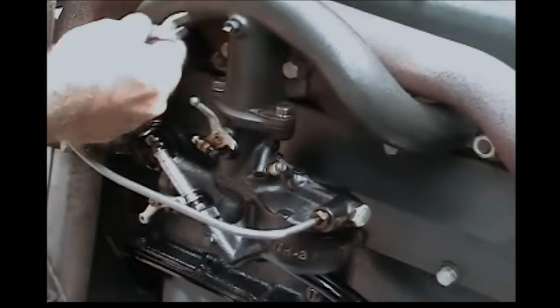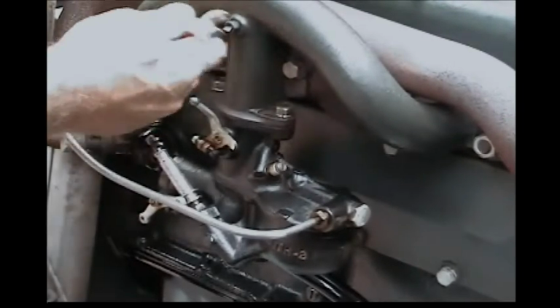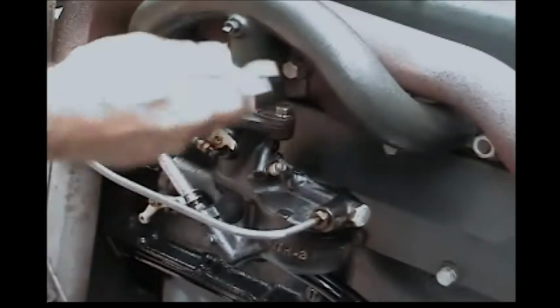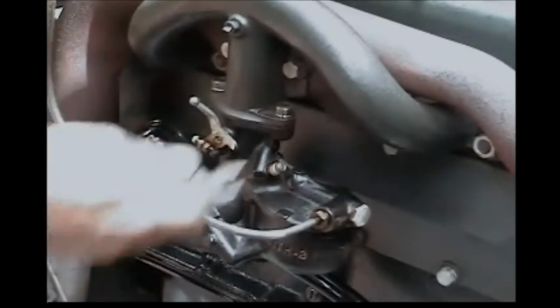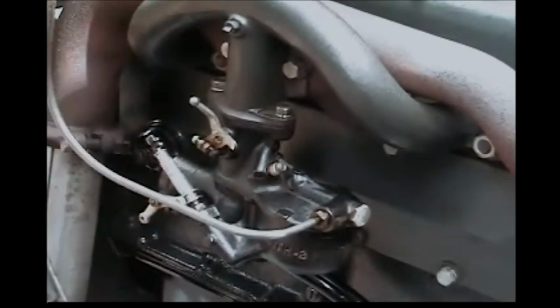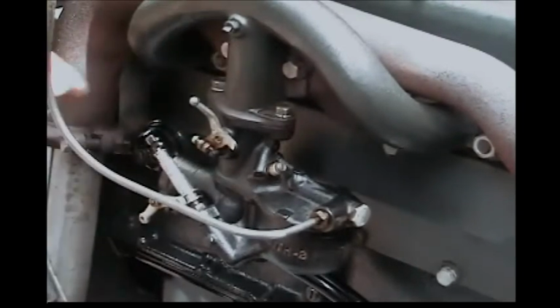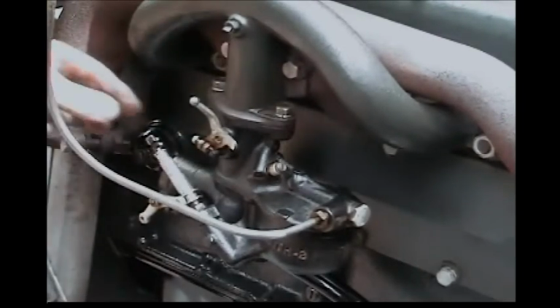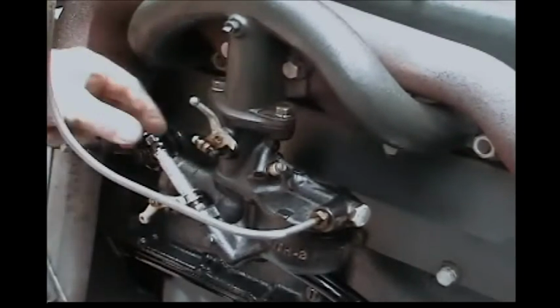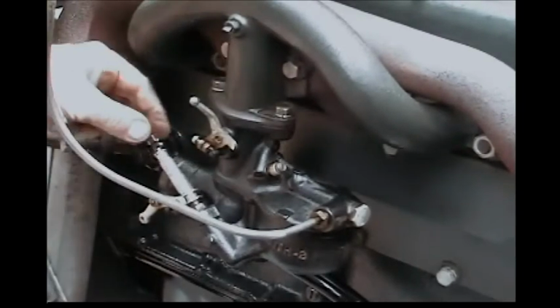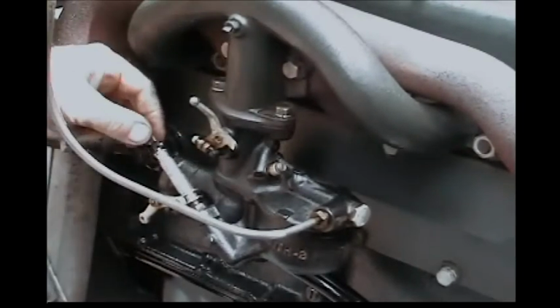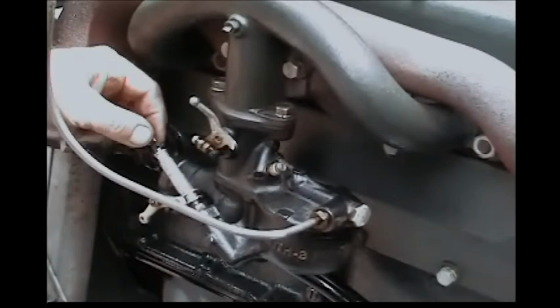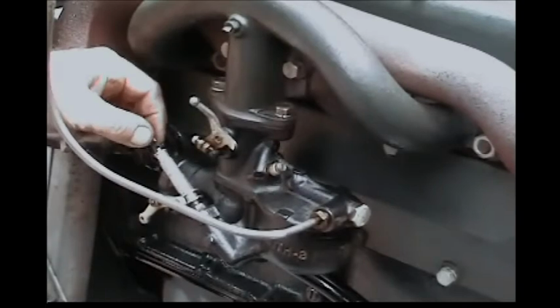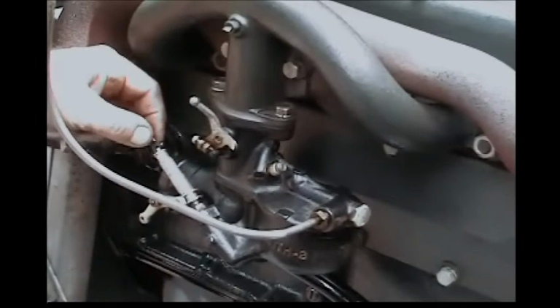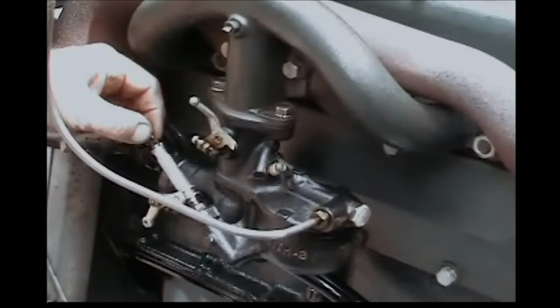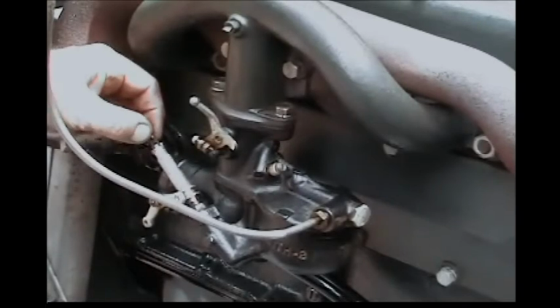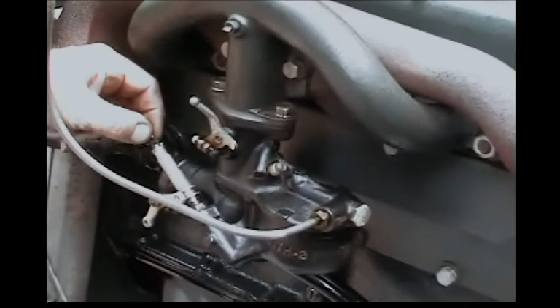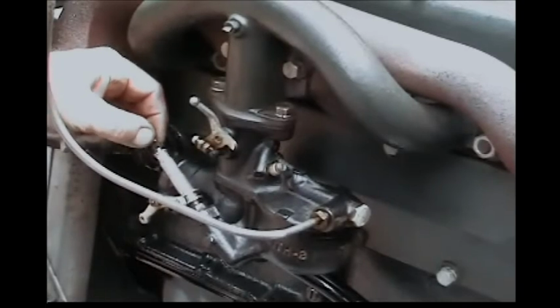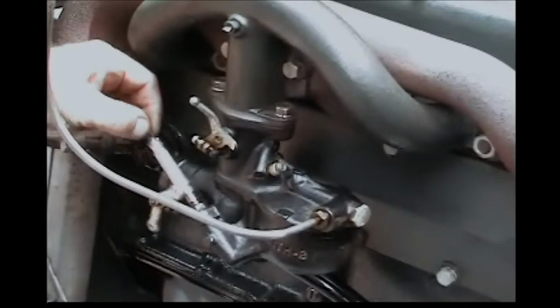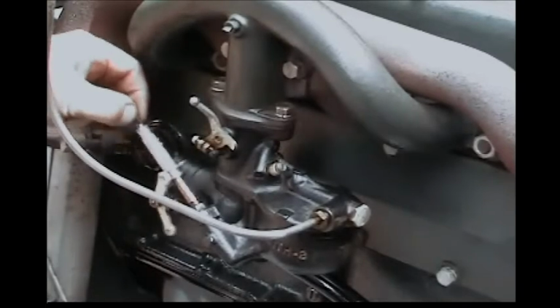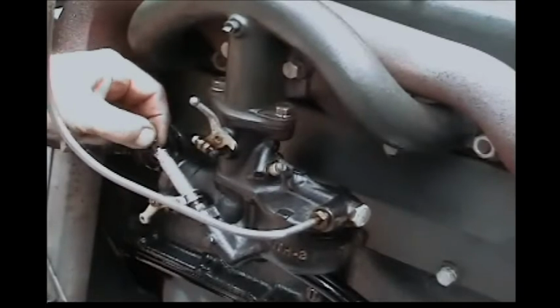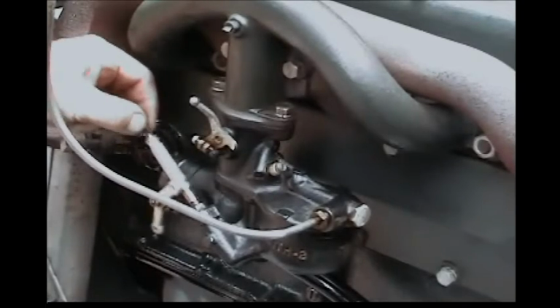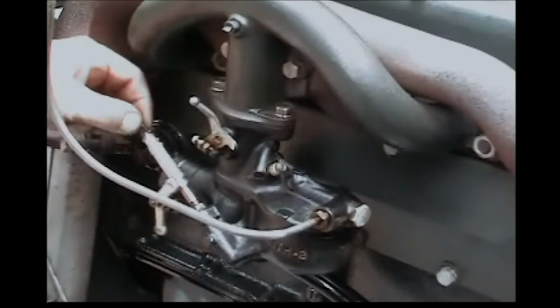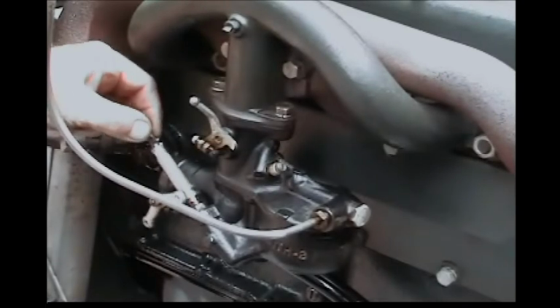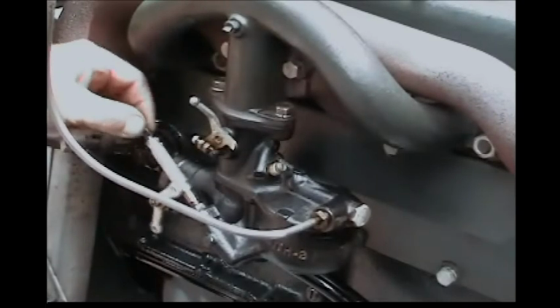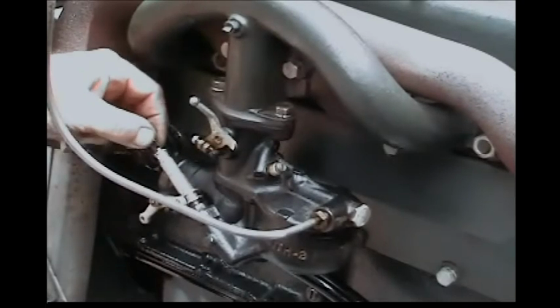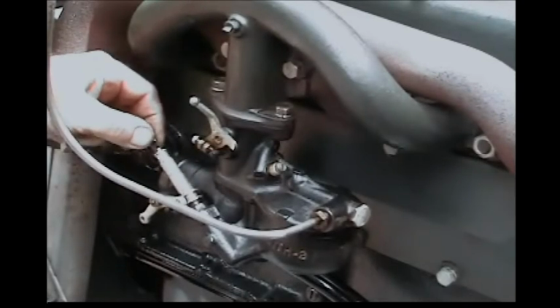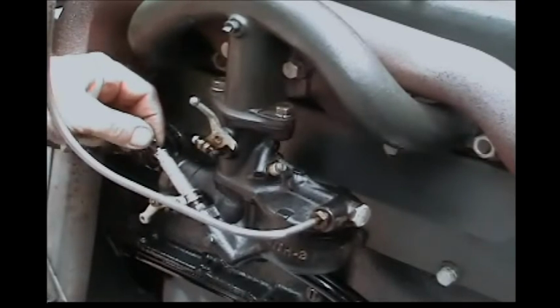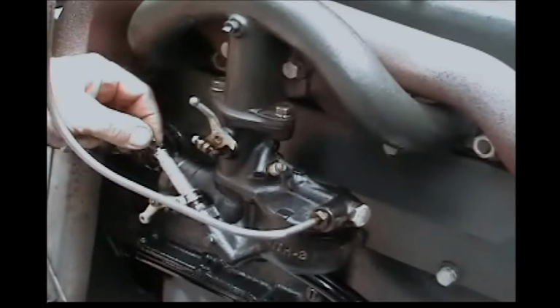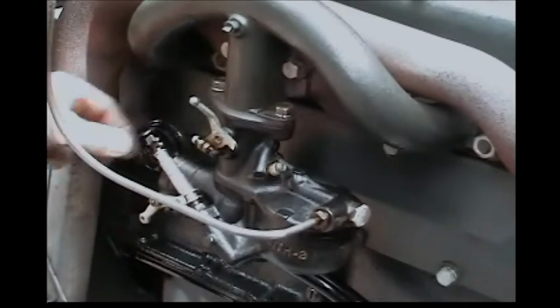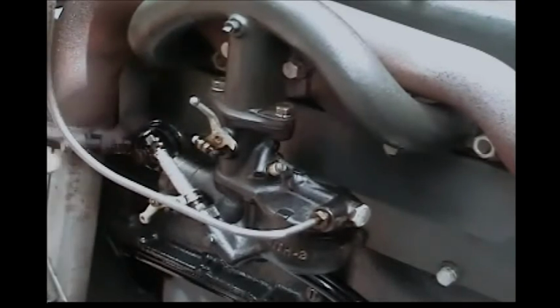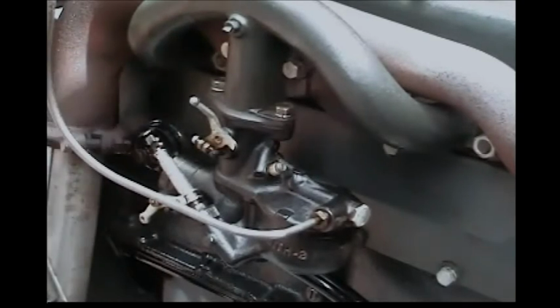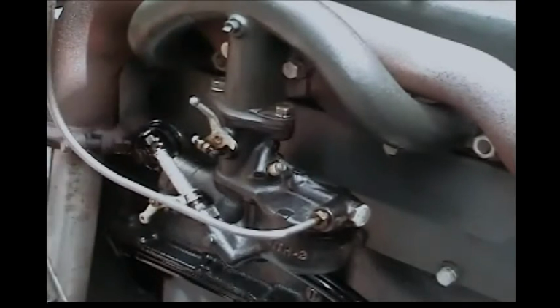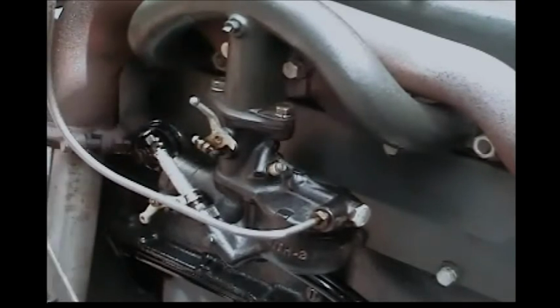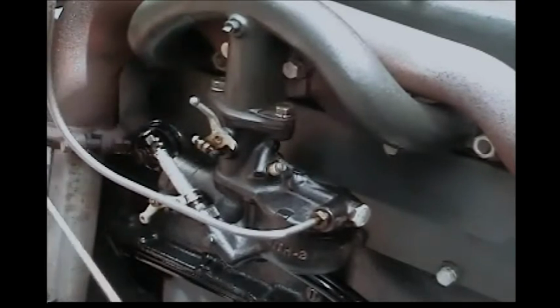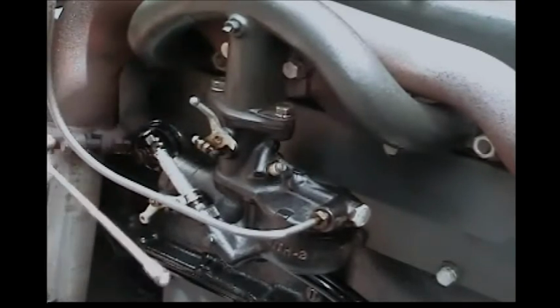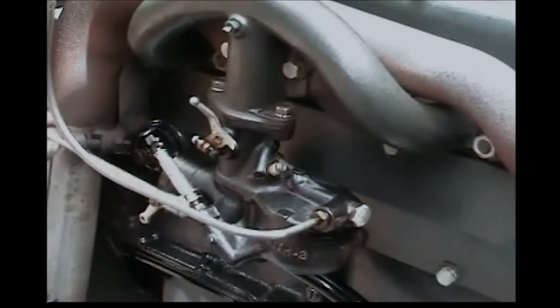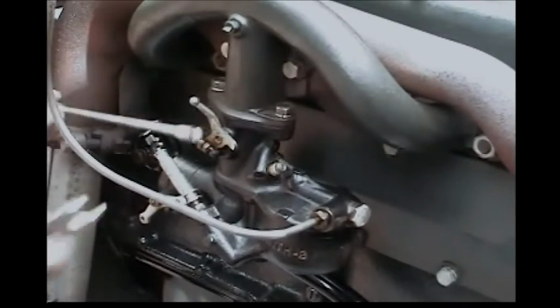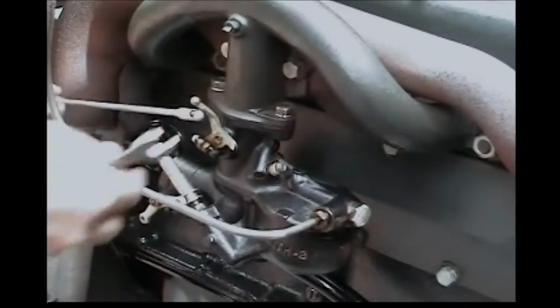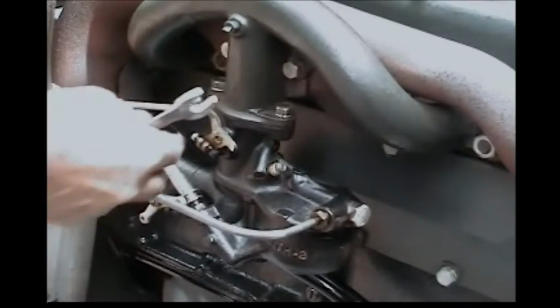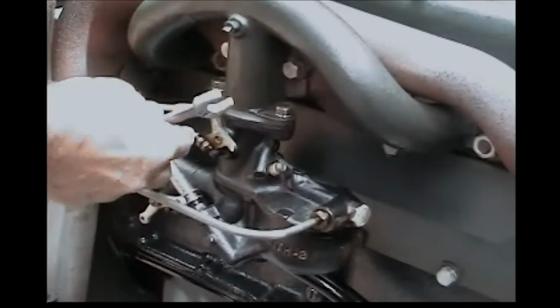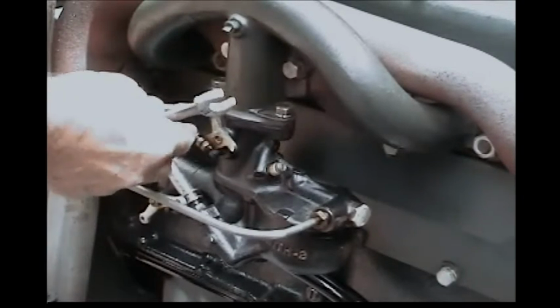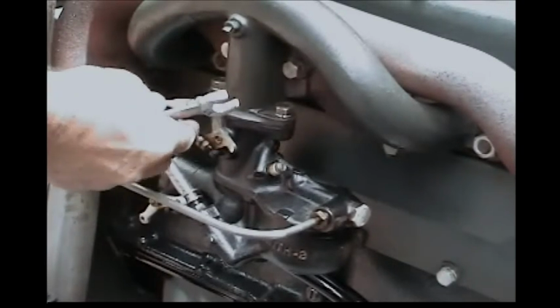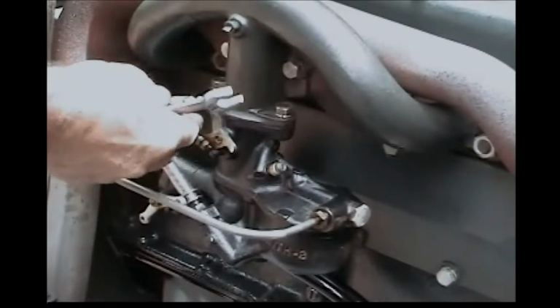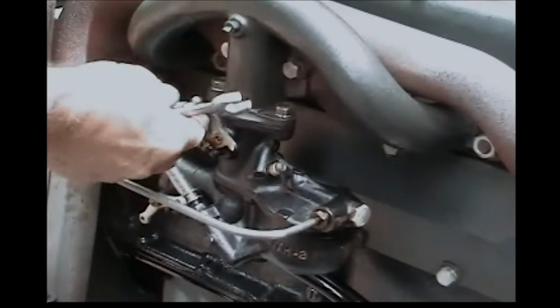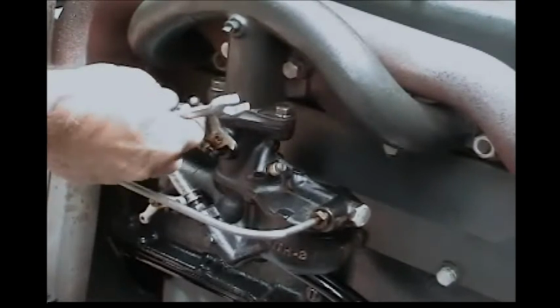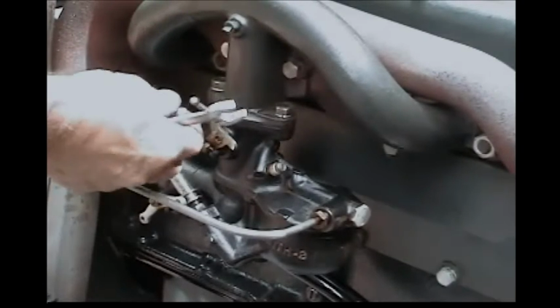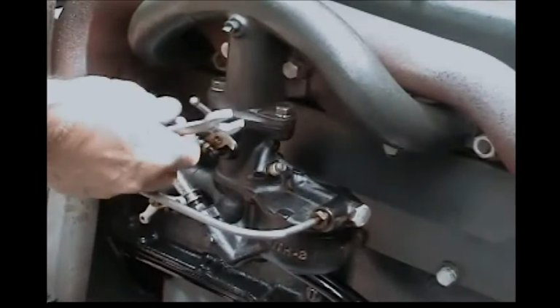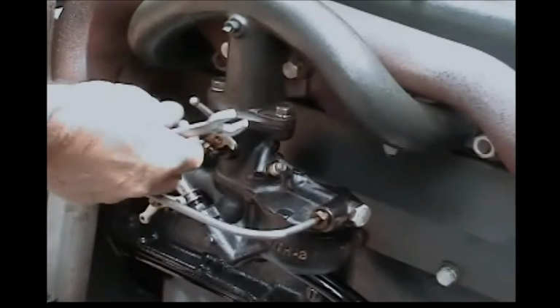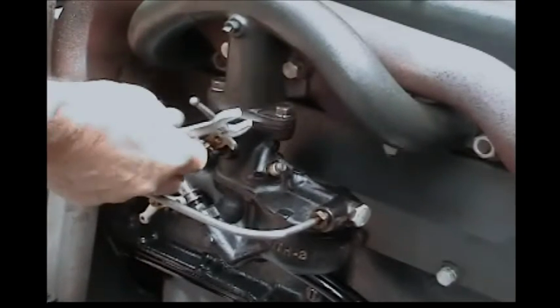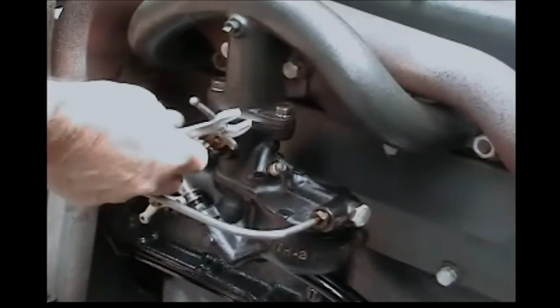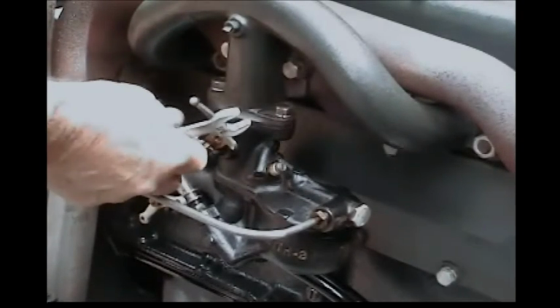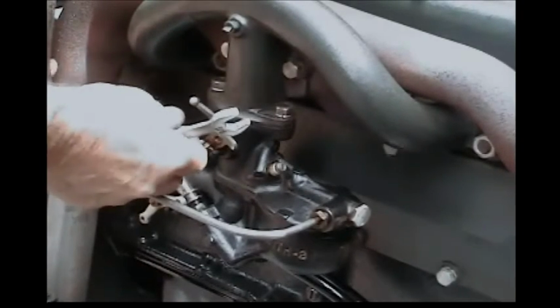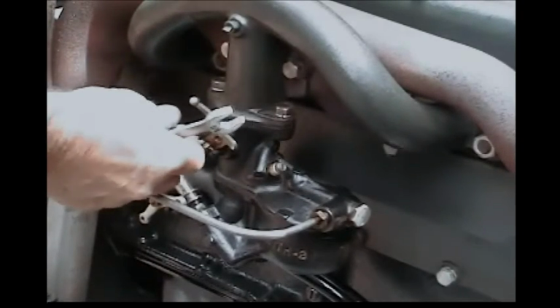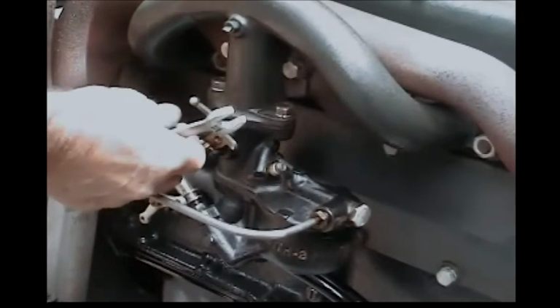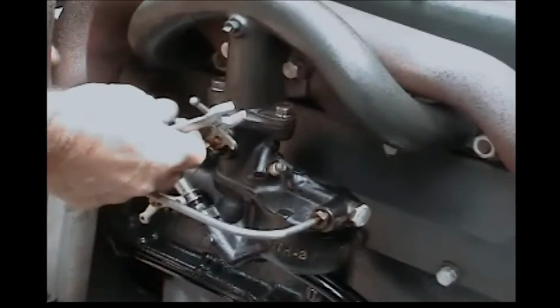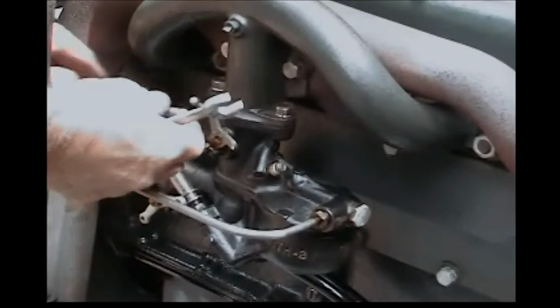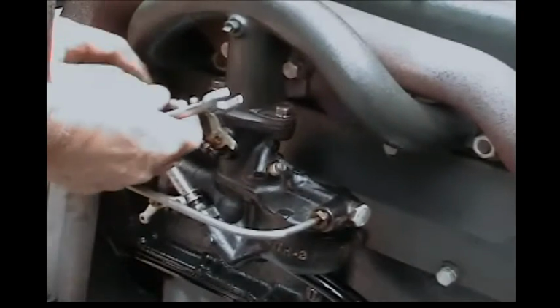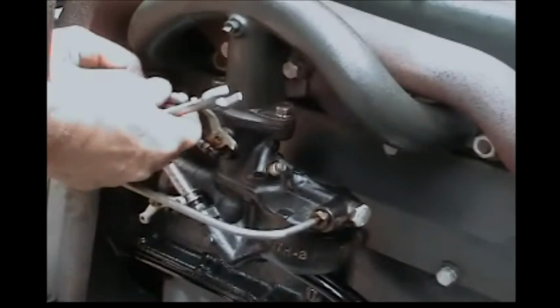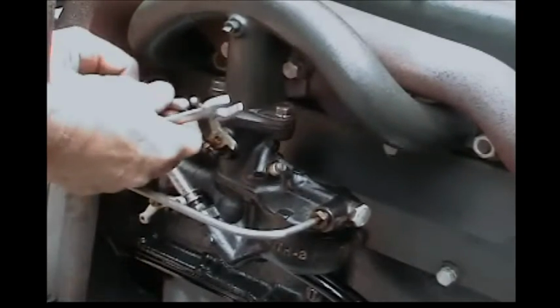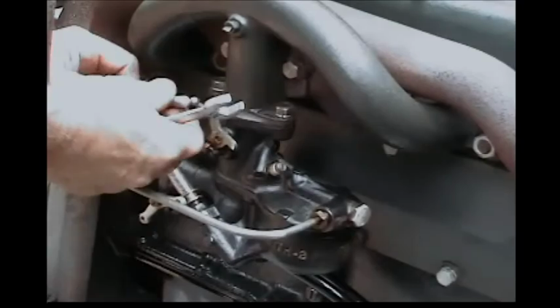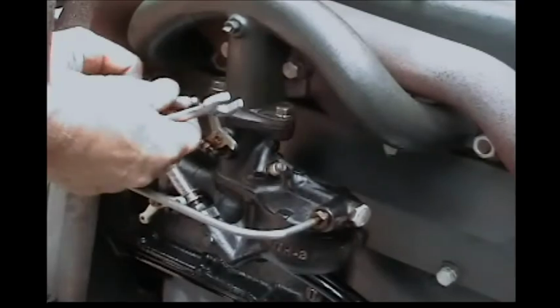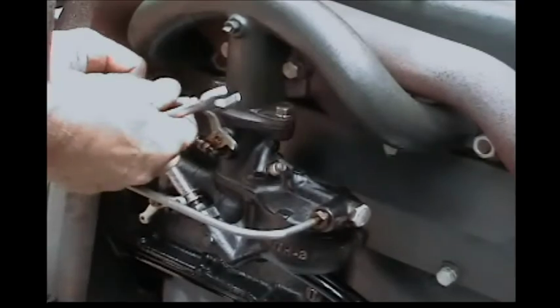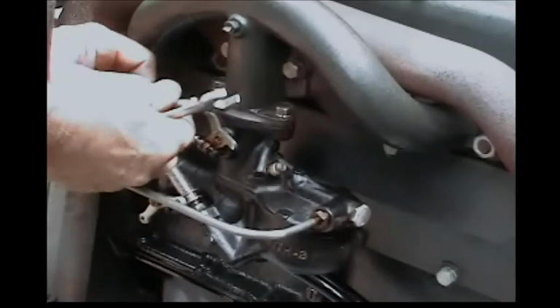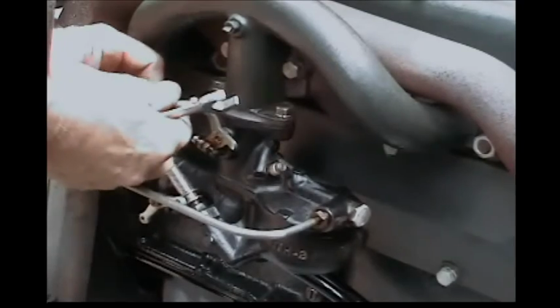Now we're going to hook the choke line up, hook up the throttle linkage, and we'll be done.